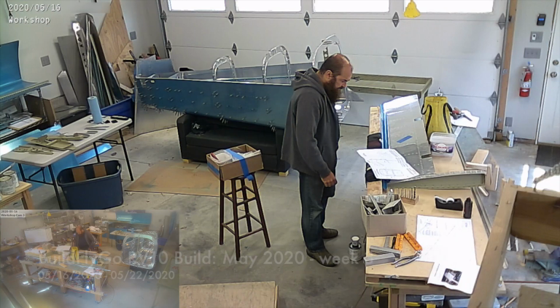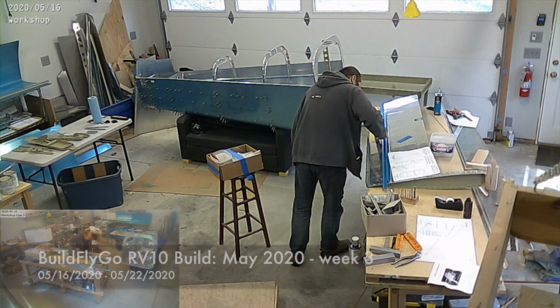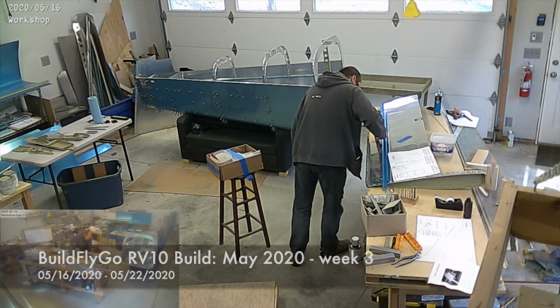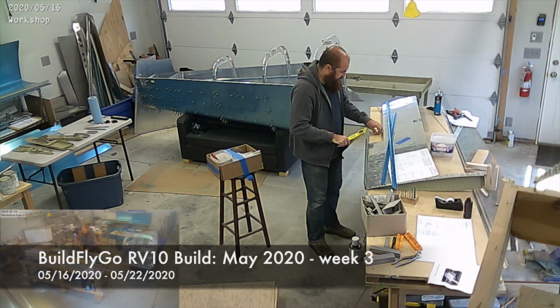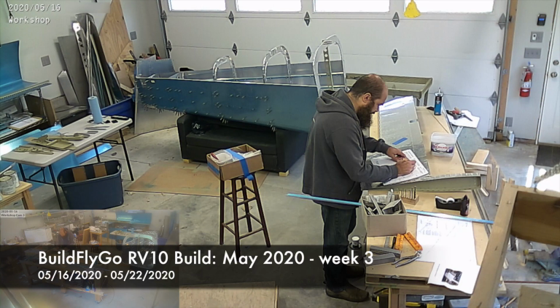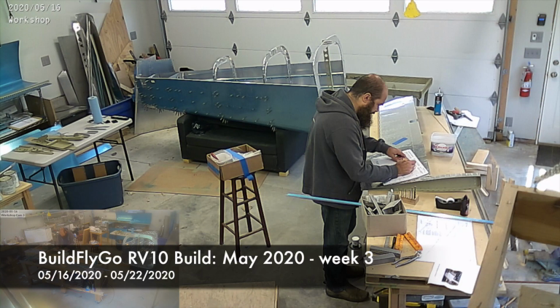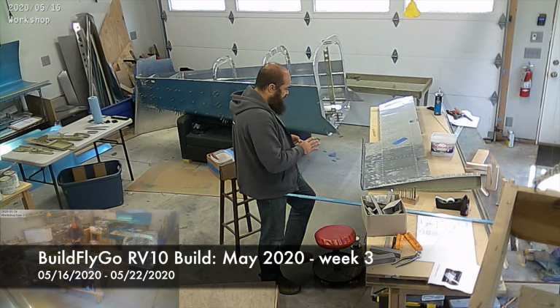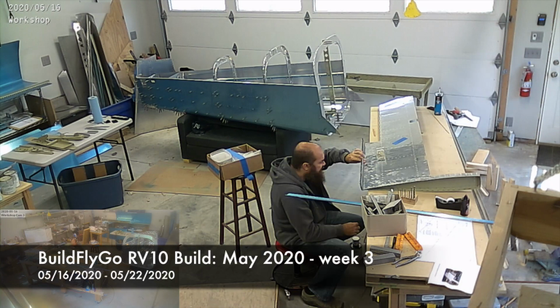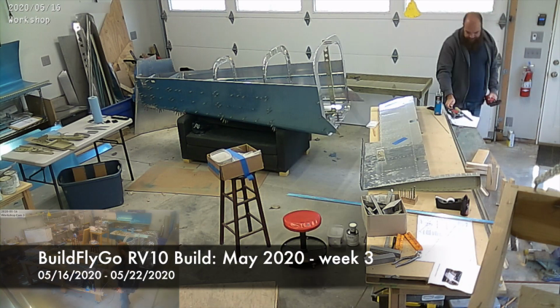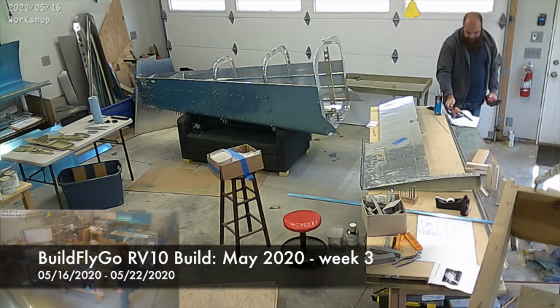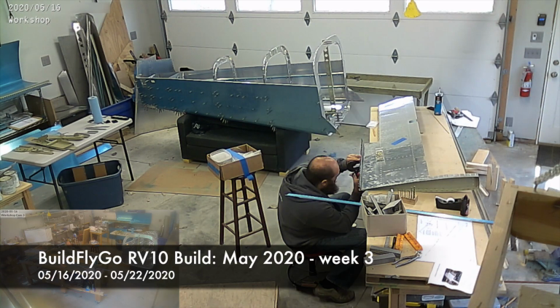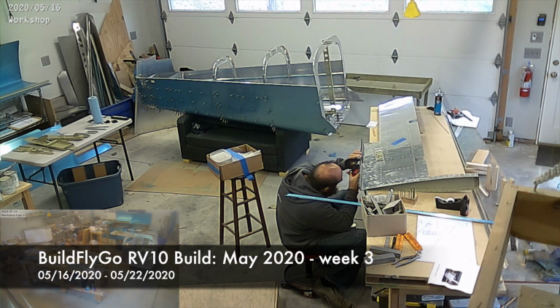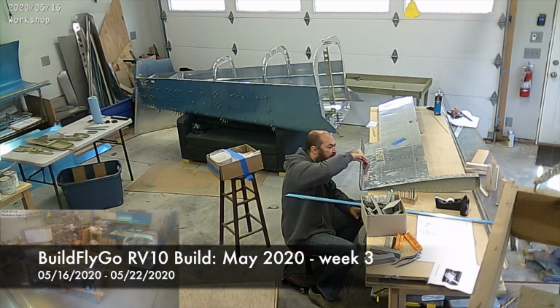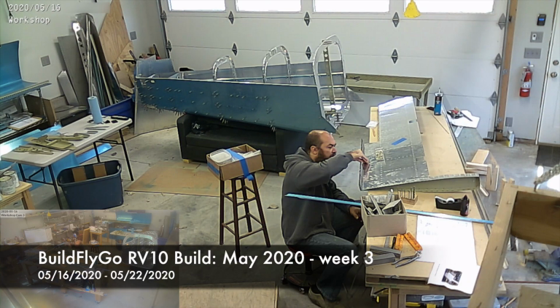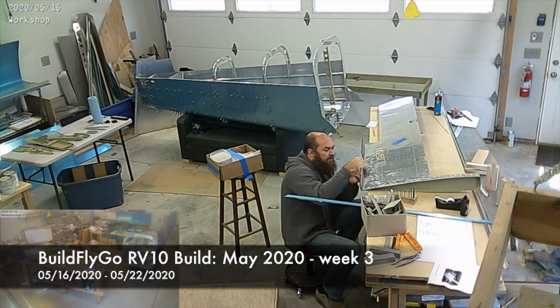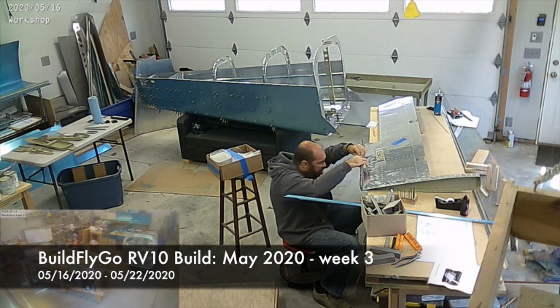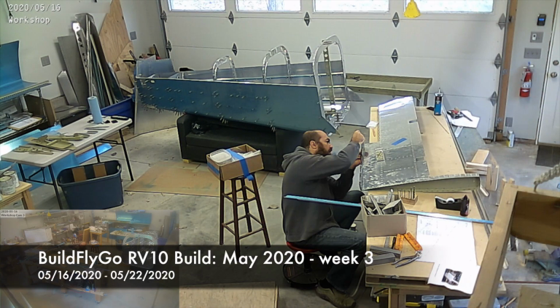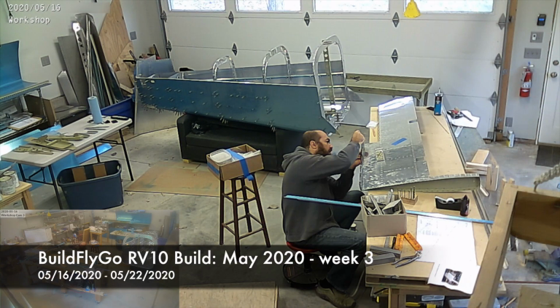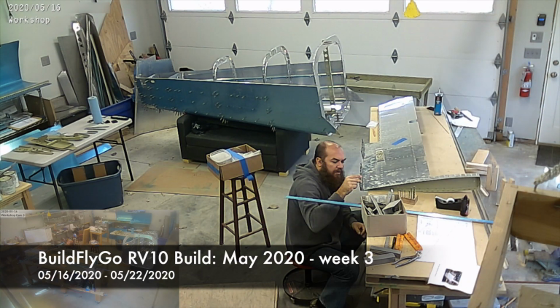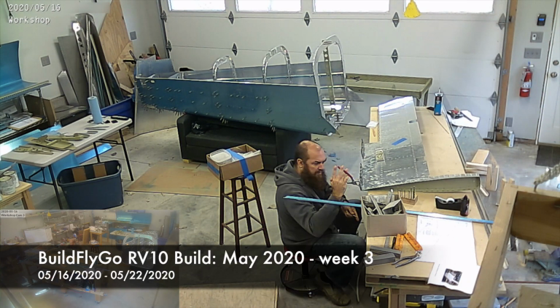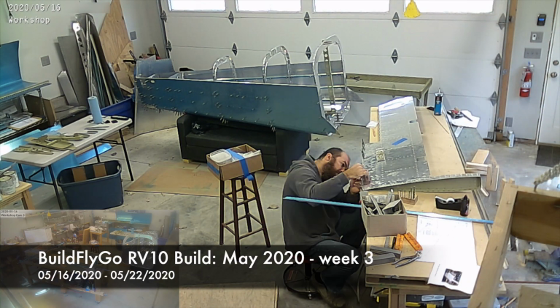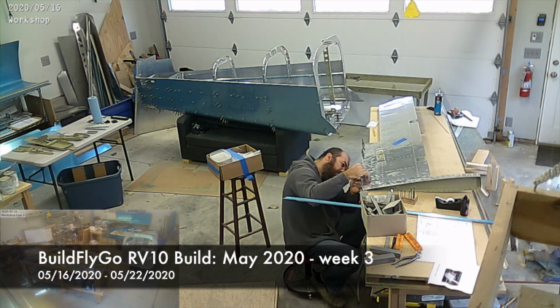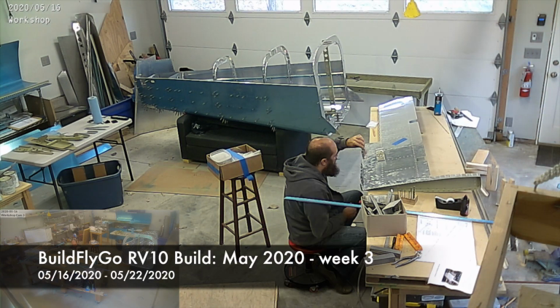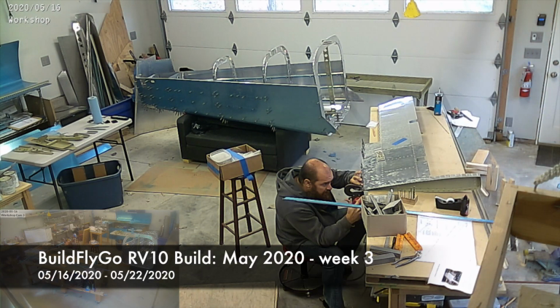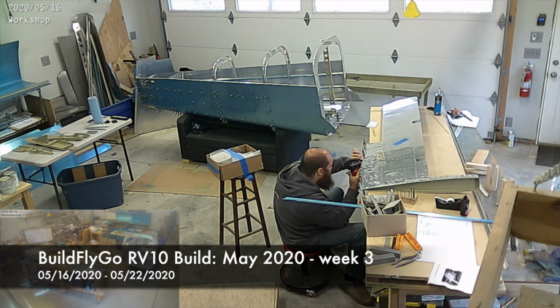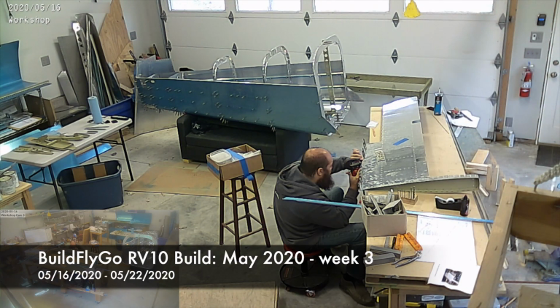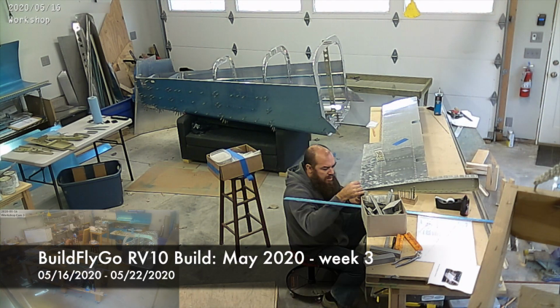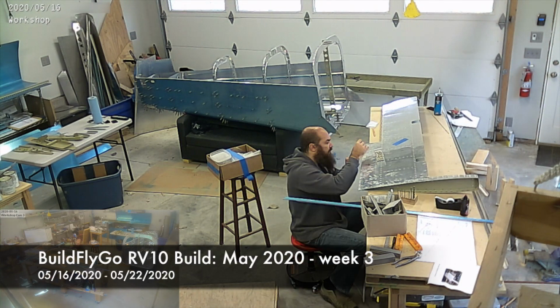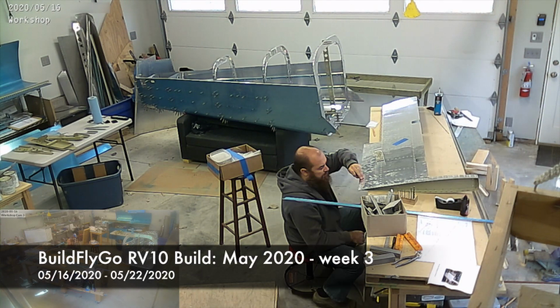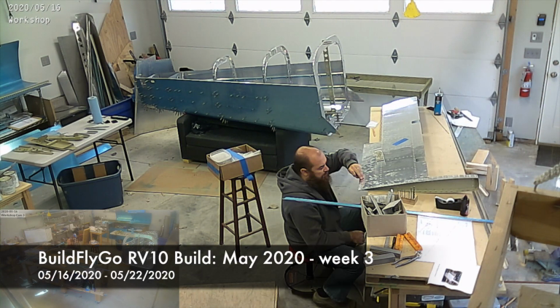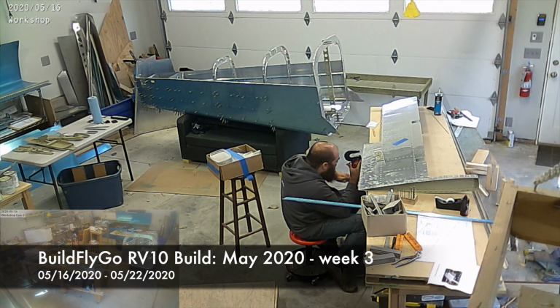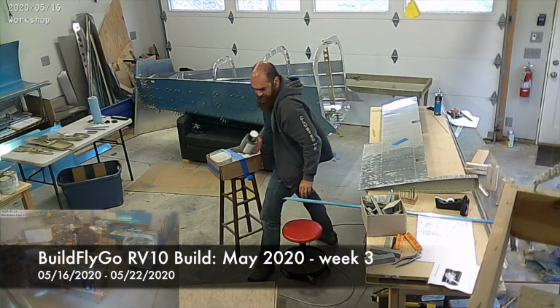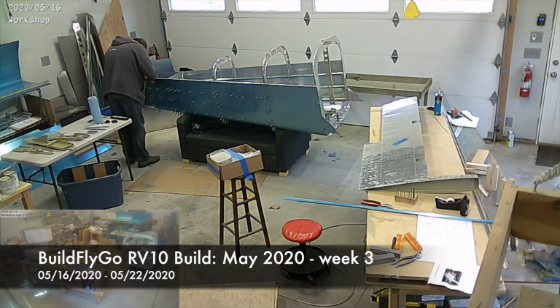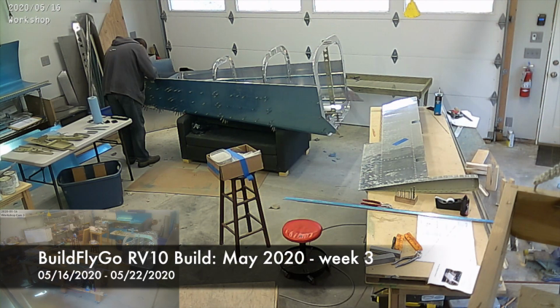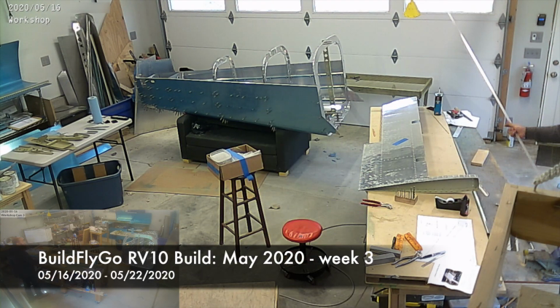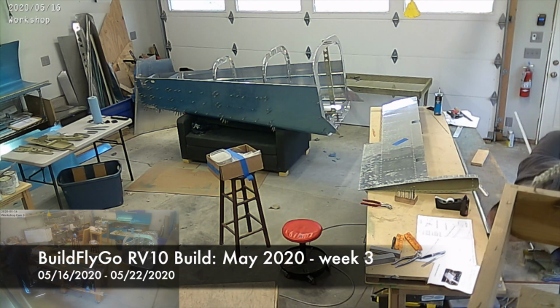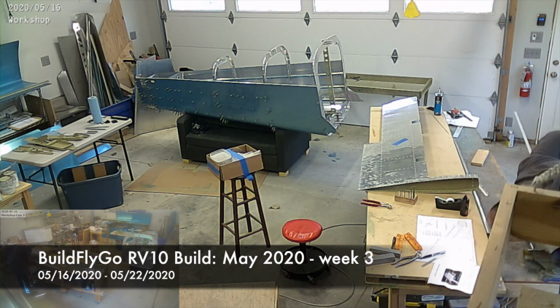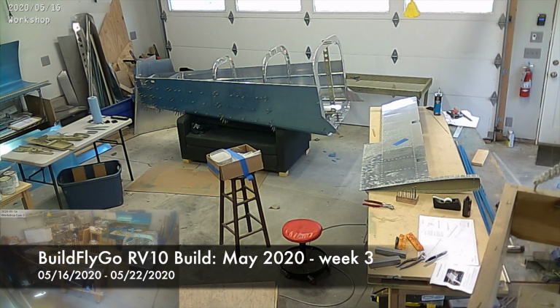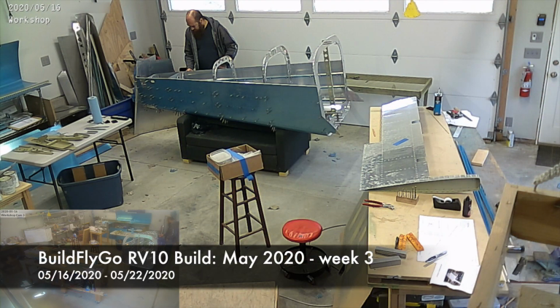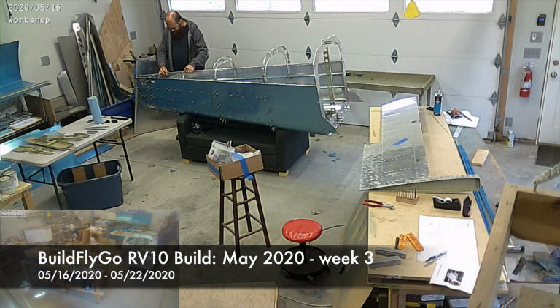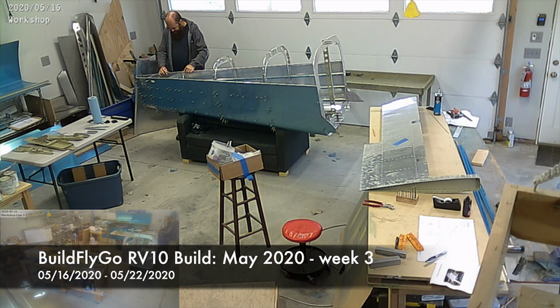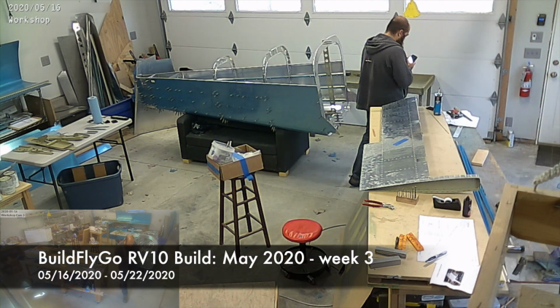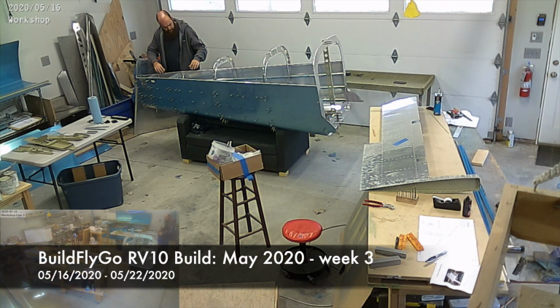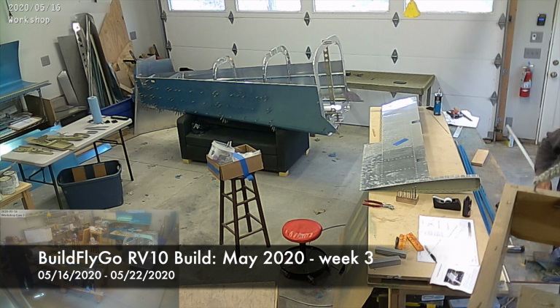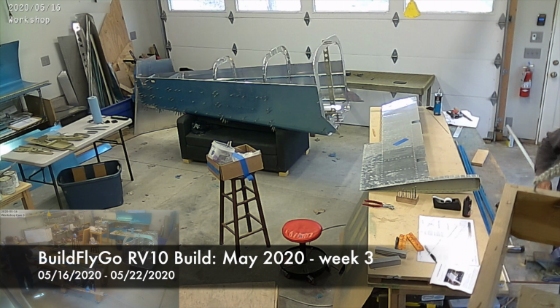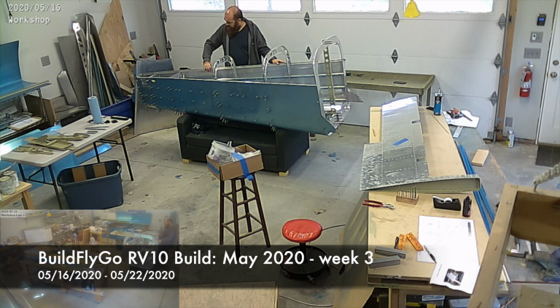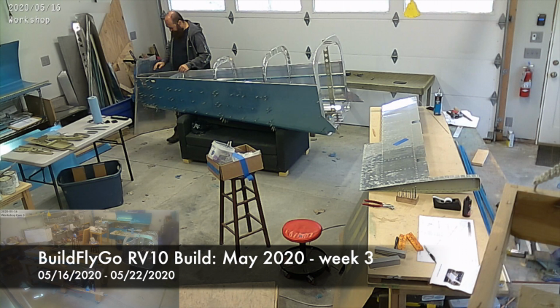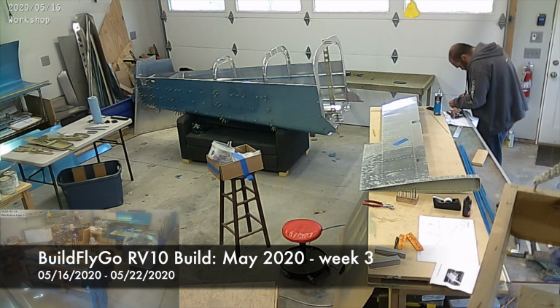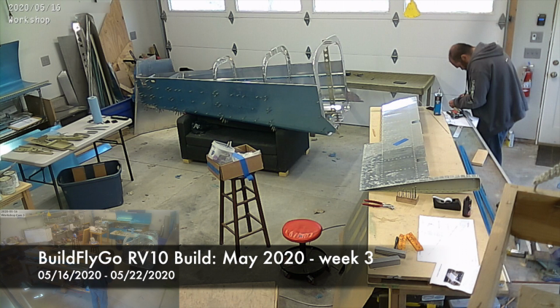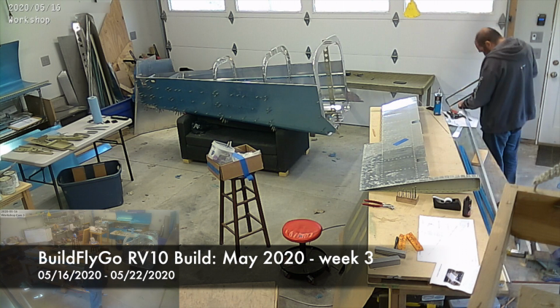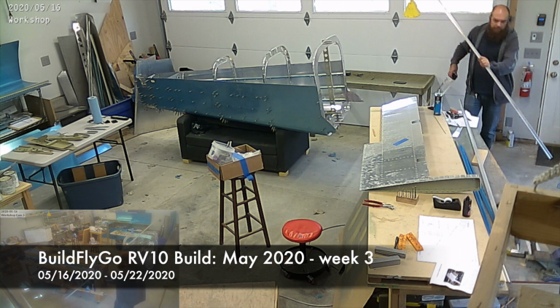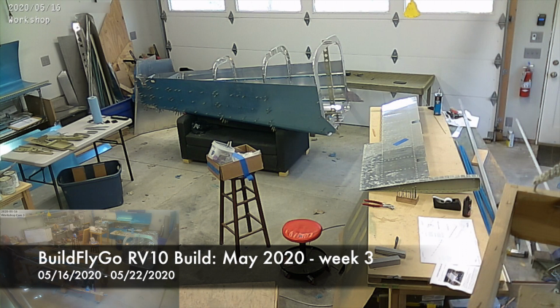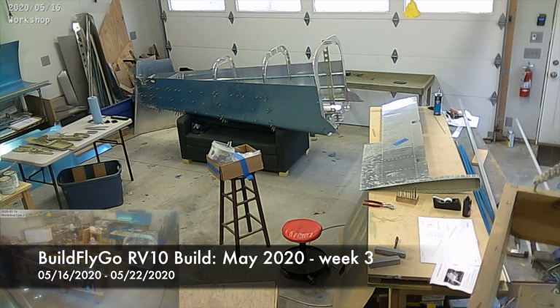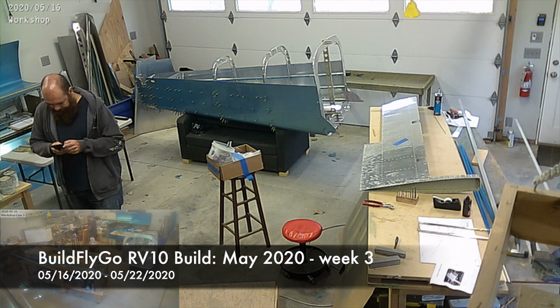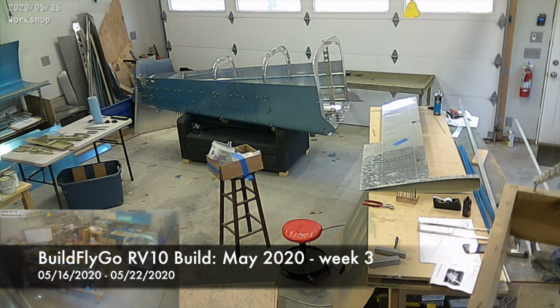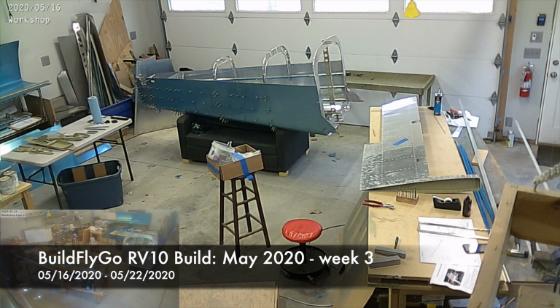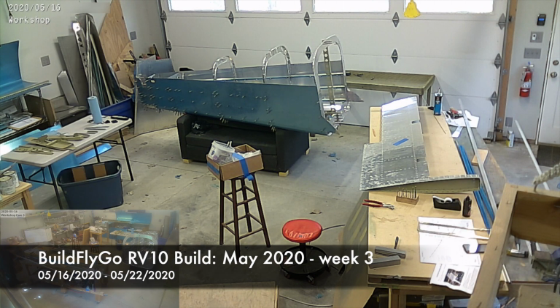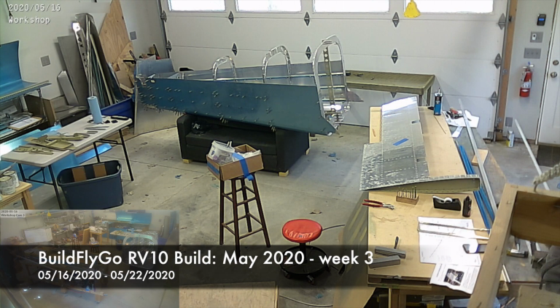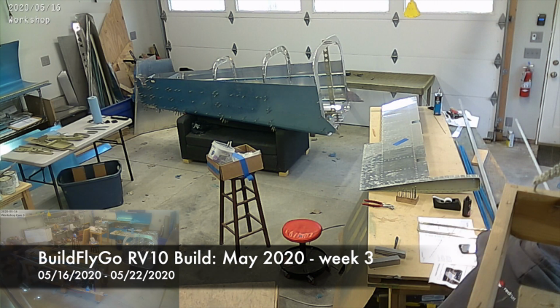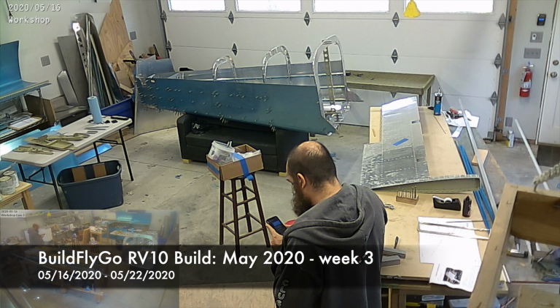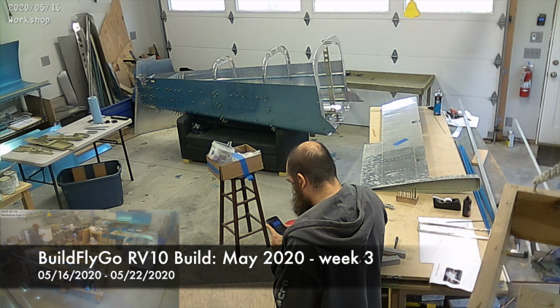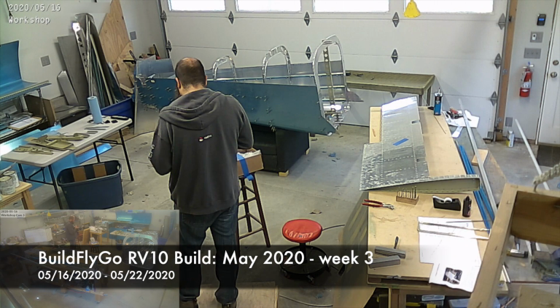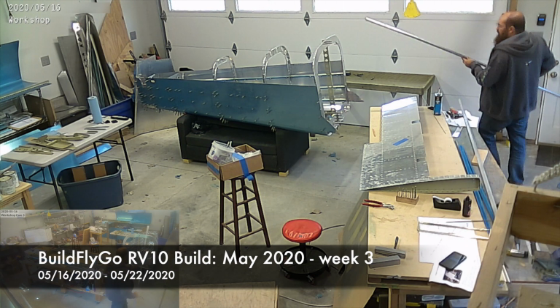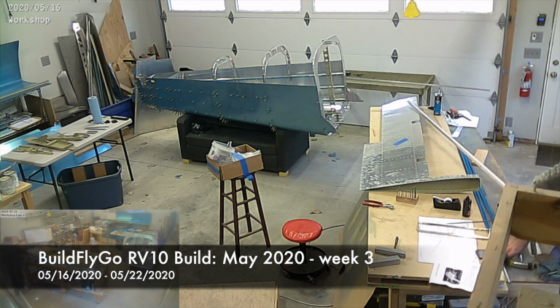Hello everybody, welcome to BuildFlyGo. So, big week — lots of work on the airplane, on the RV-10 this week.